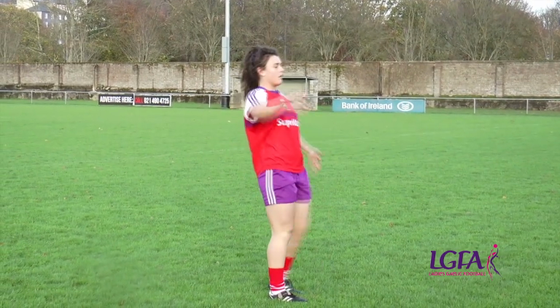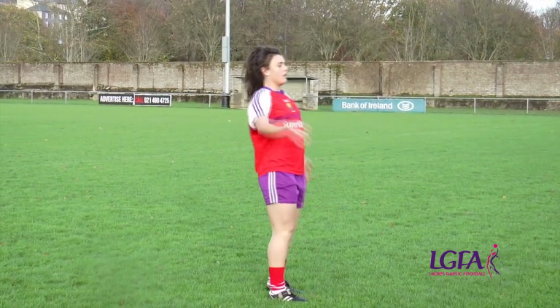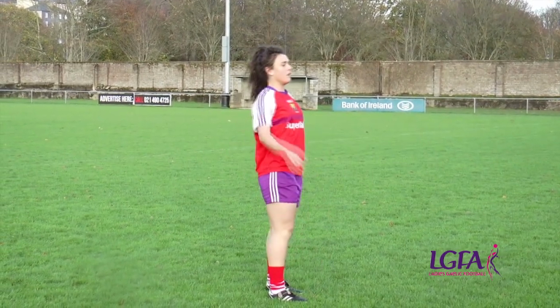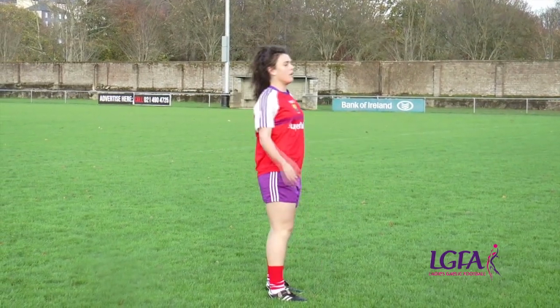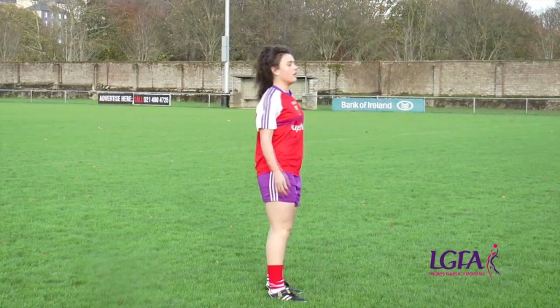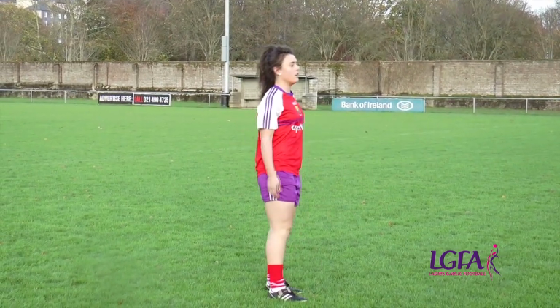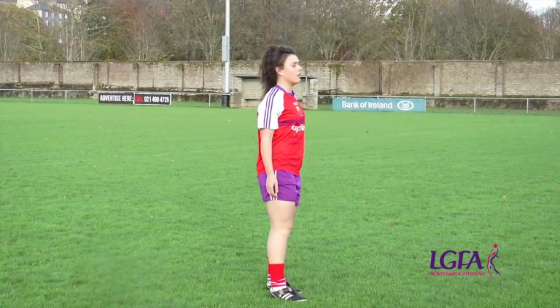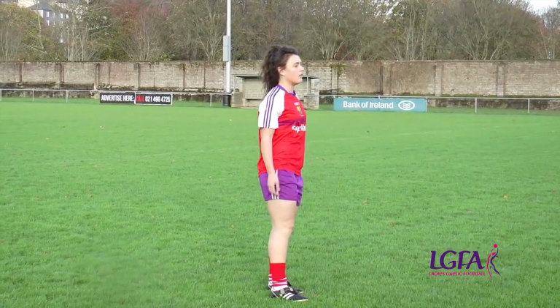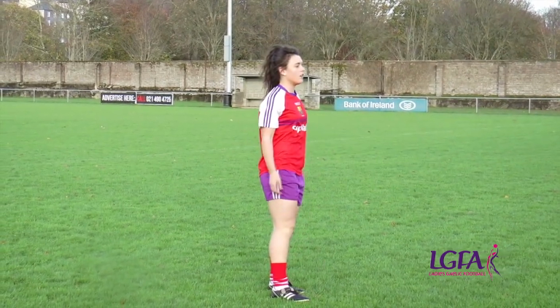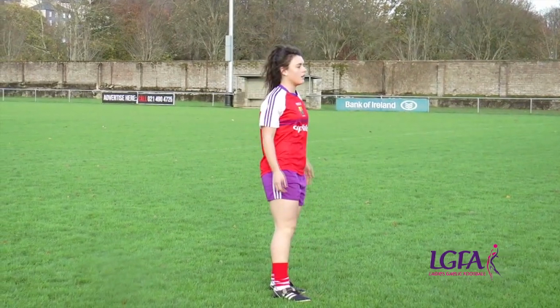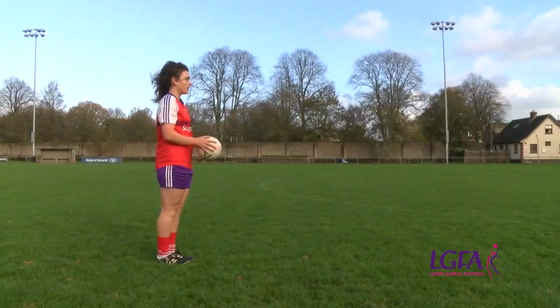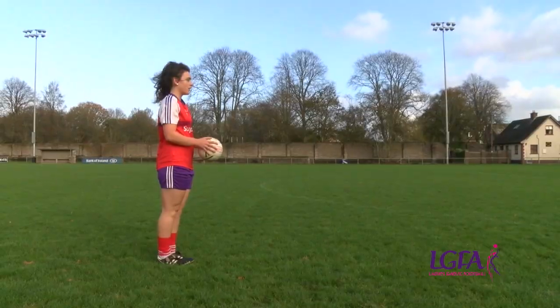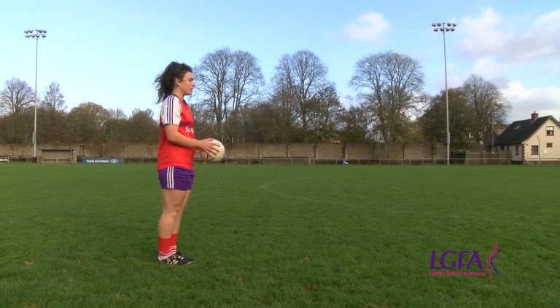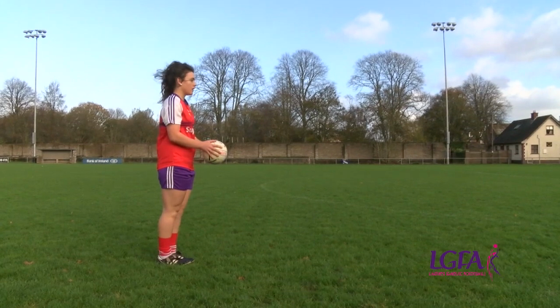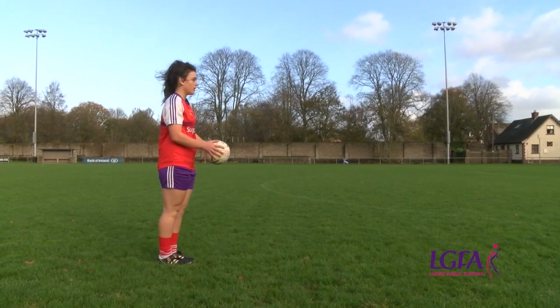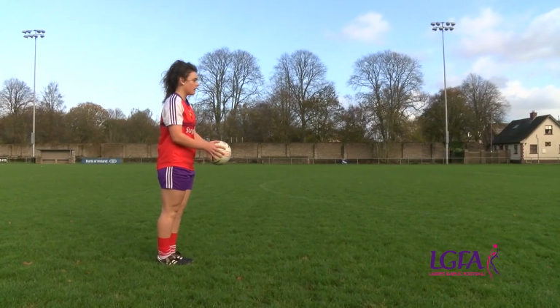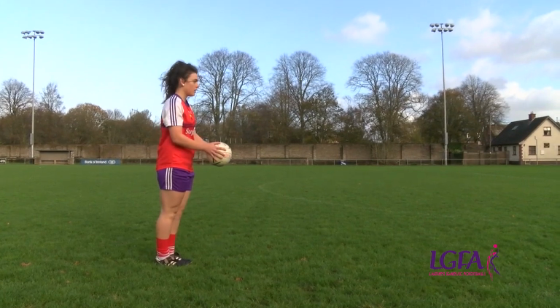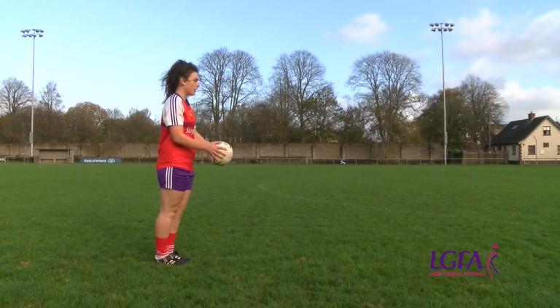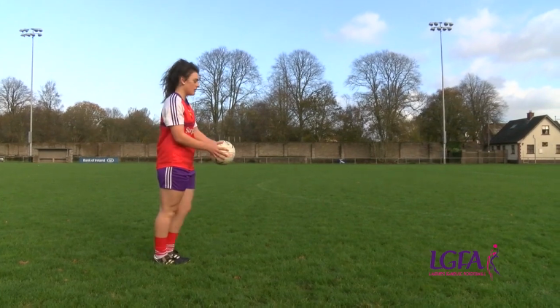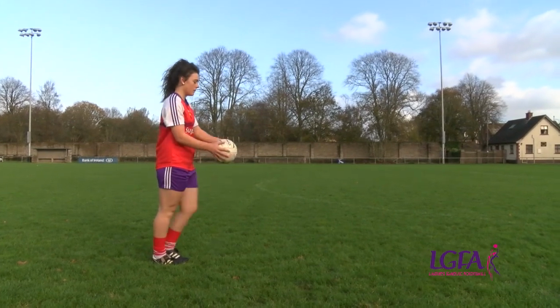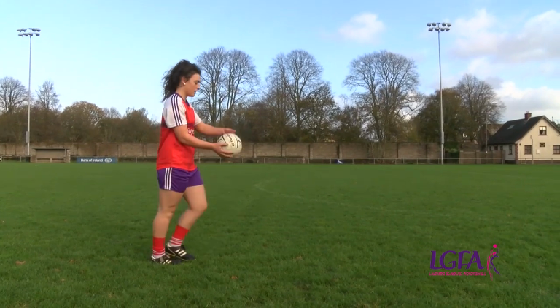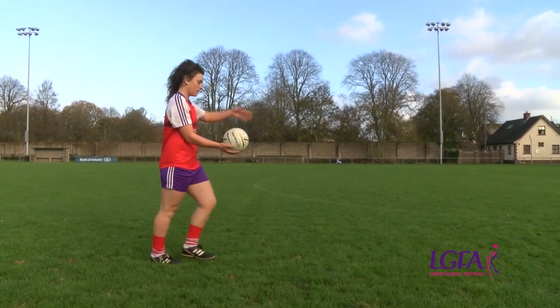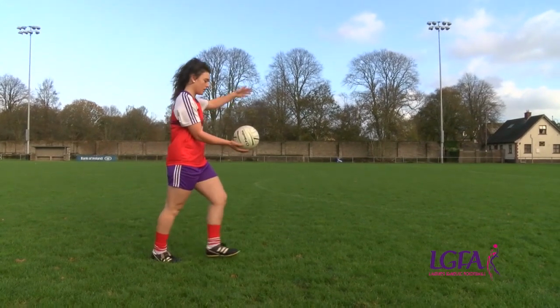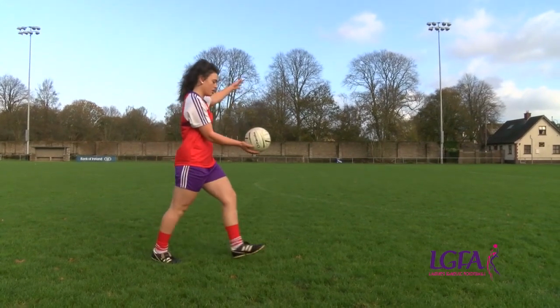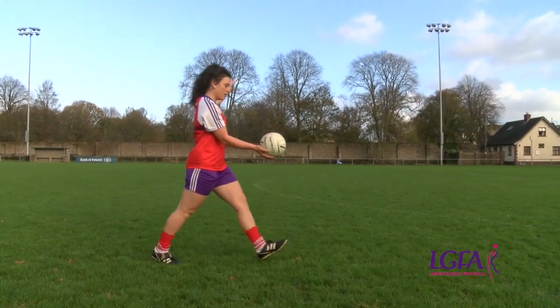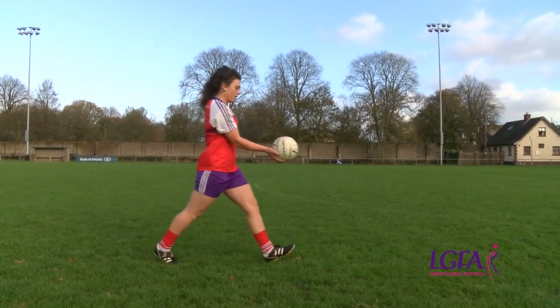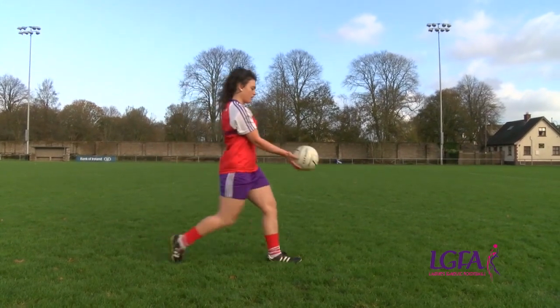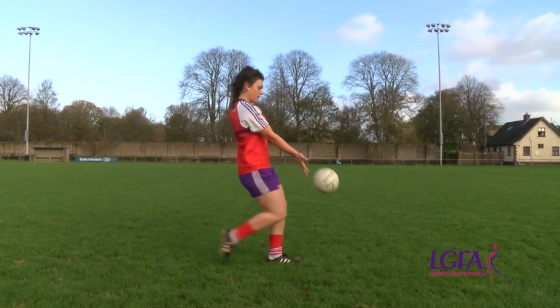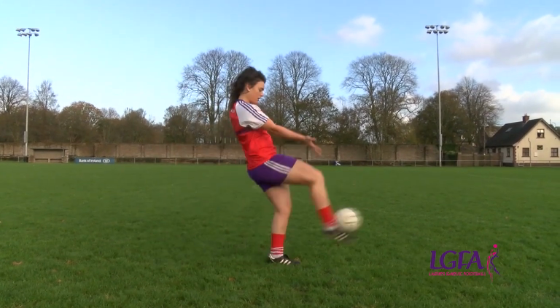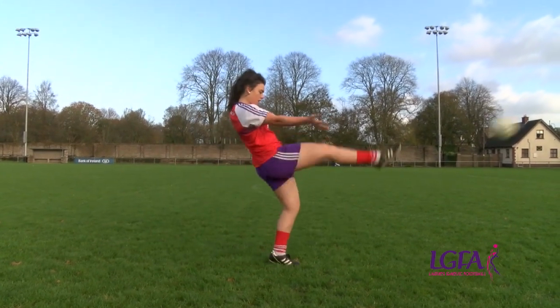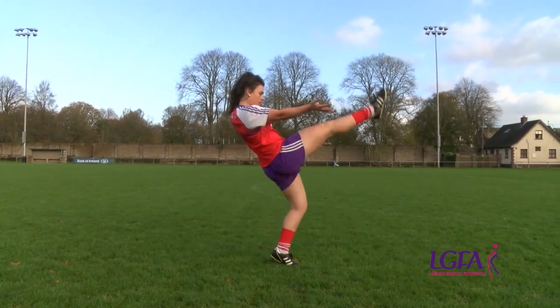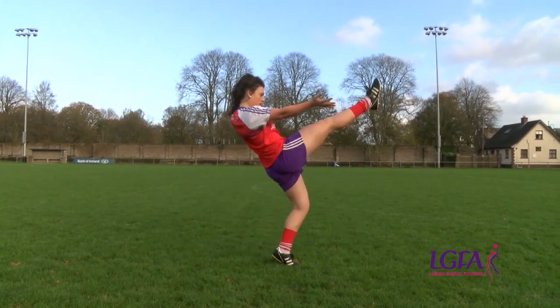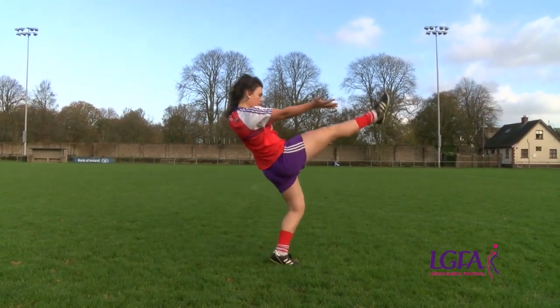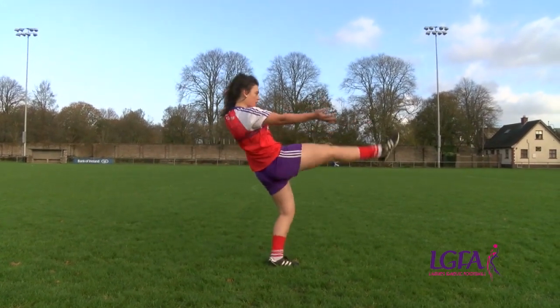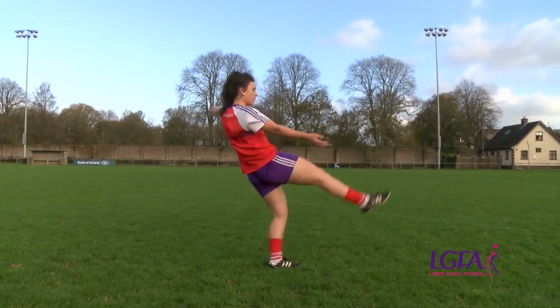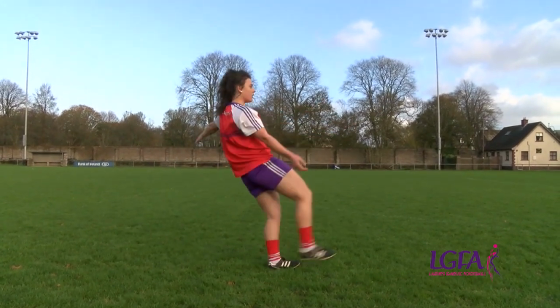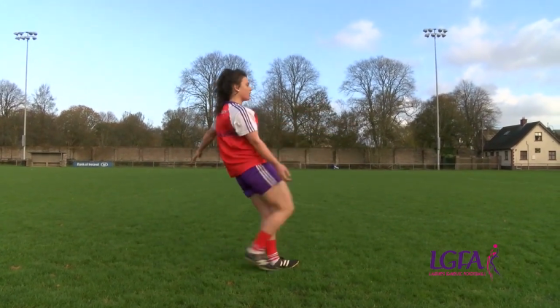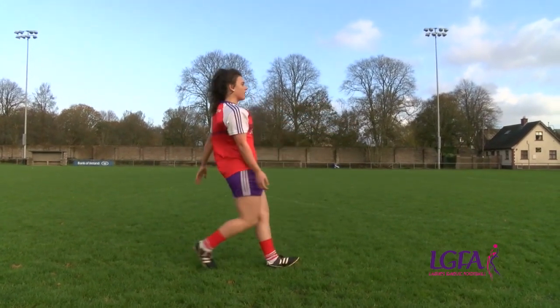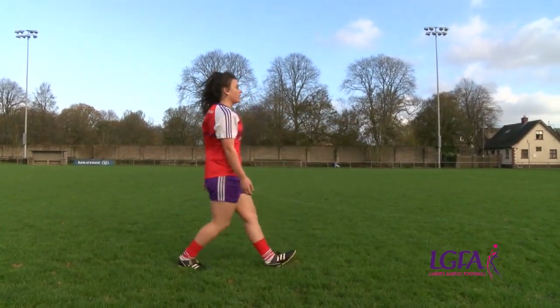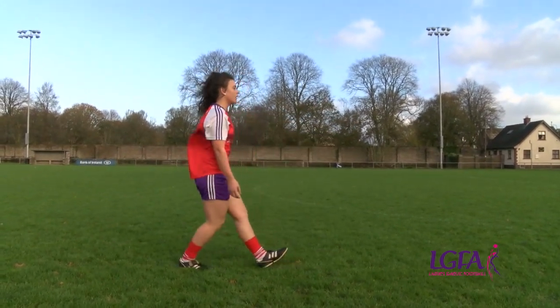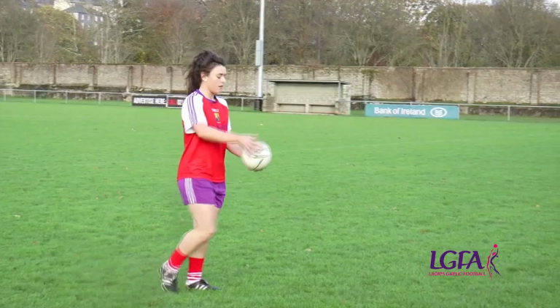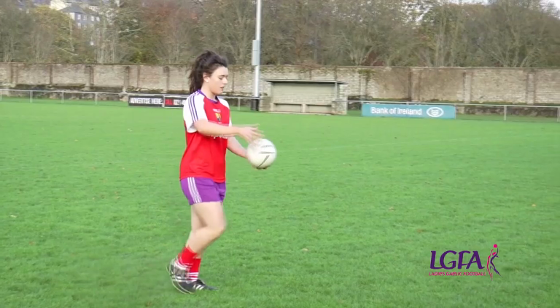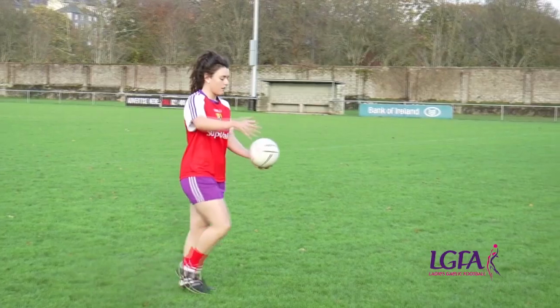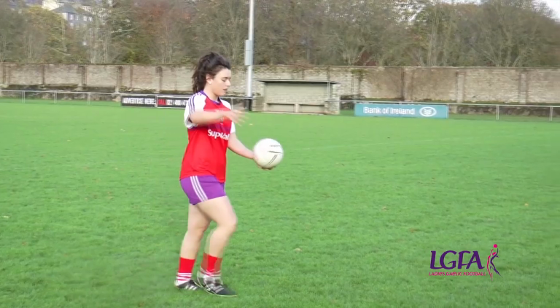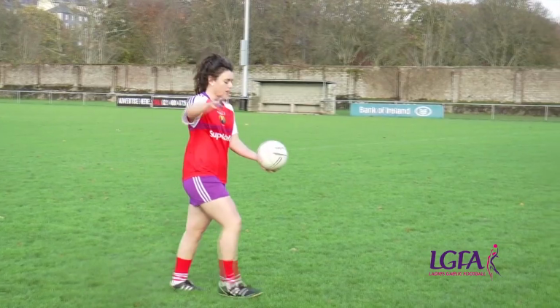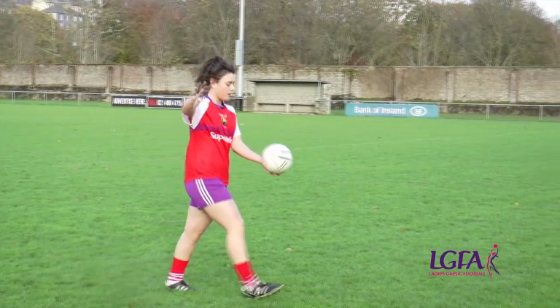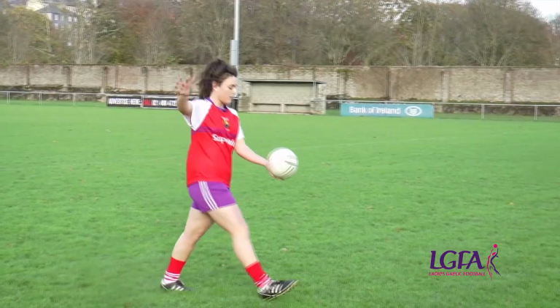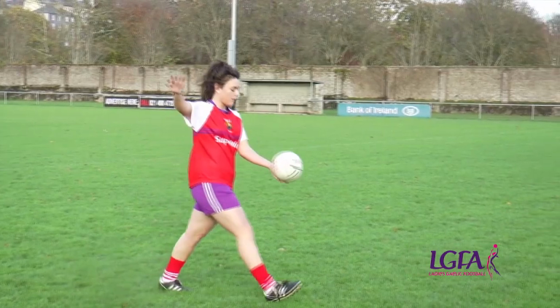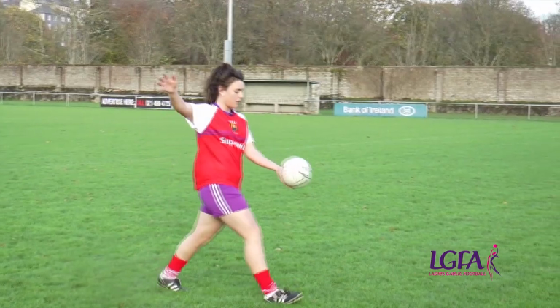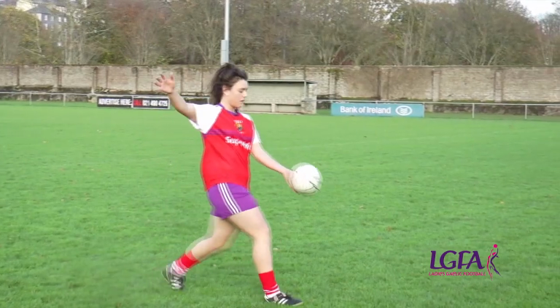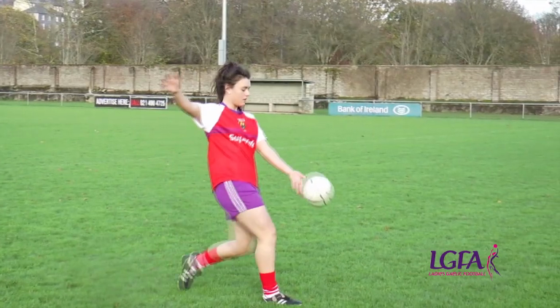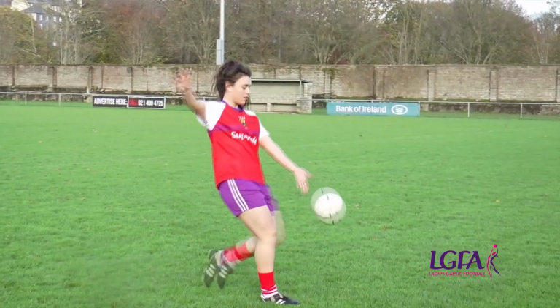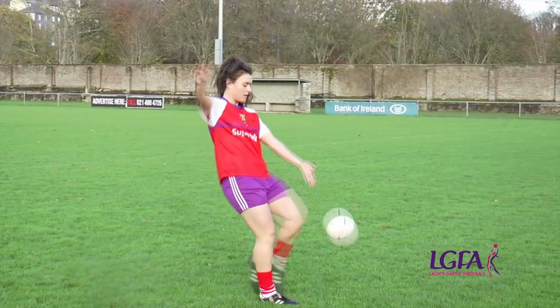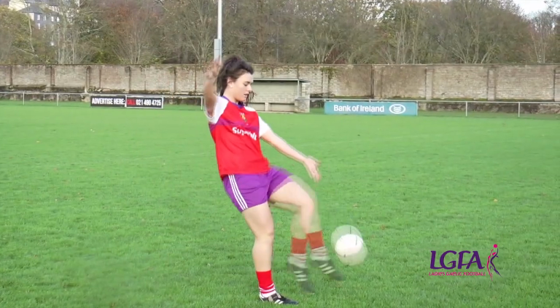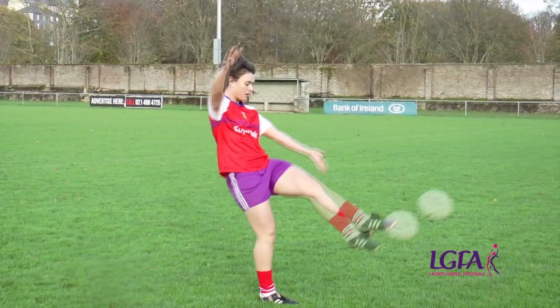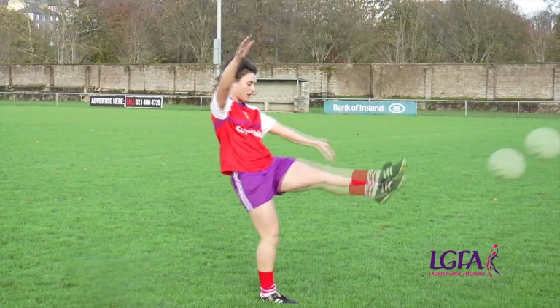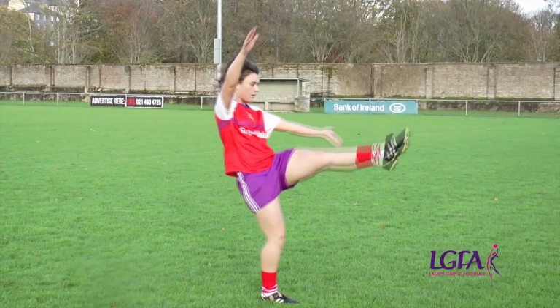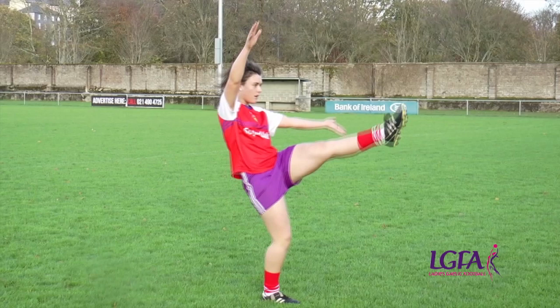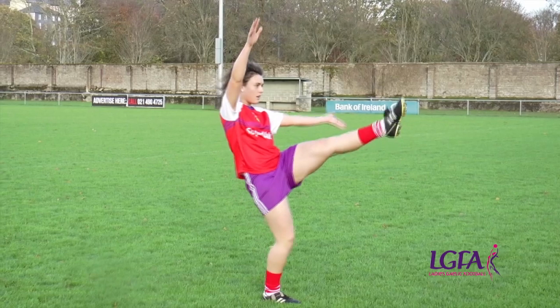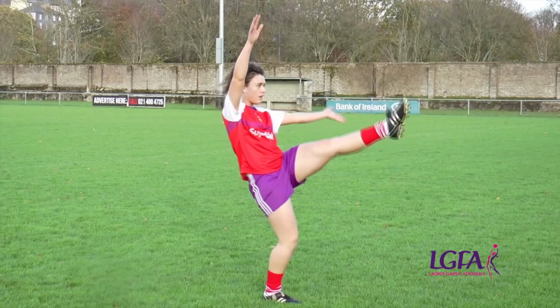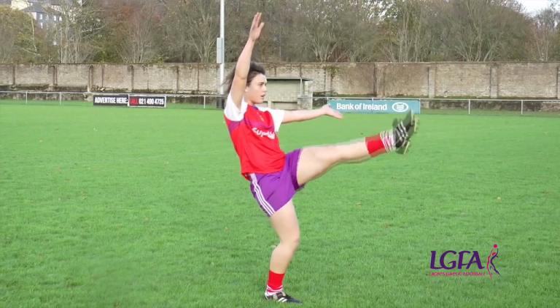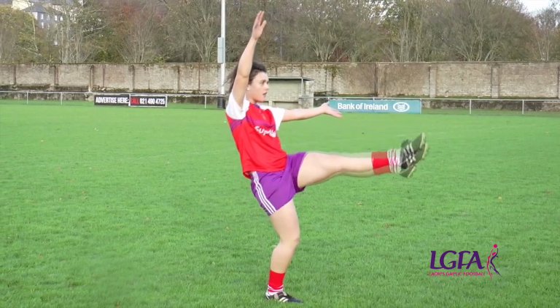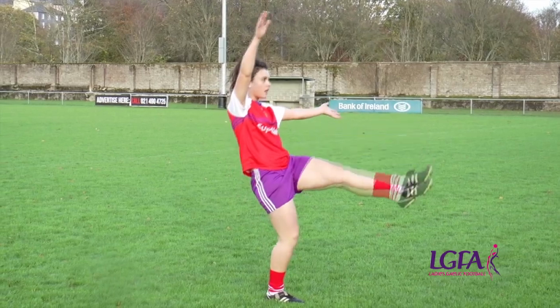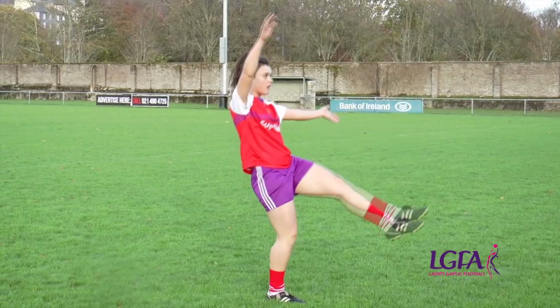Release the ball onto the hand of your kicking foot. Extend the opposite arm away from the body to keep balance.